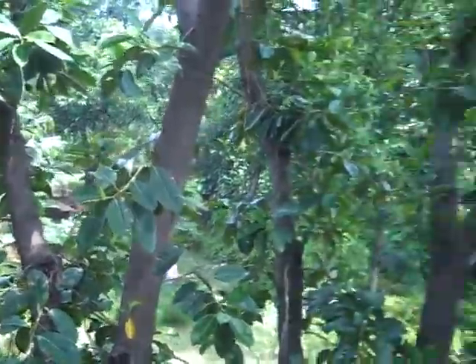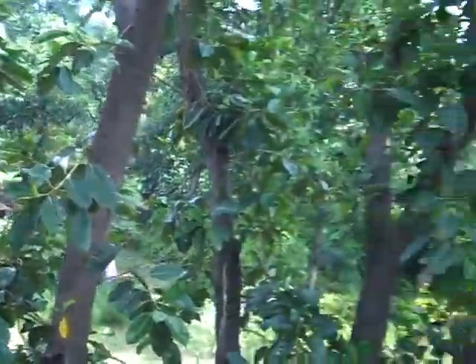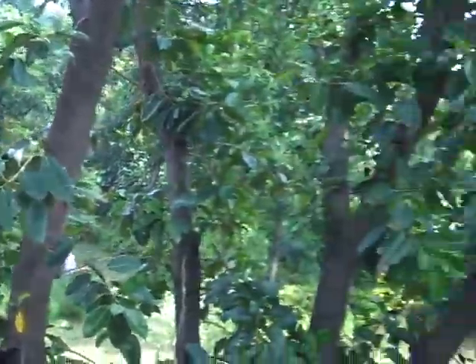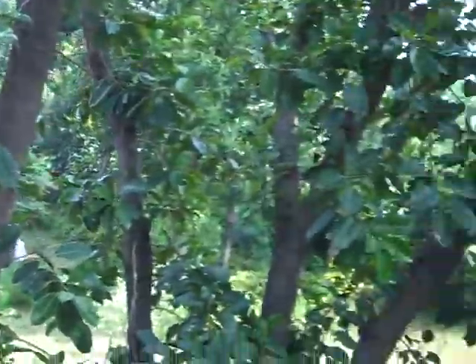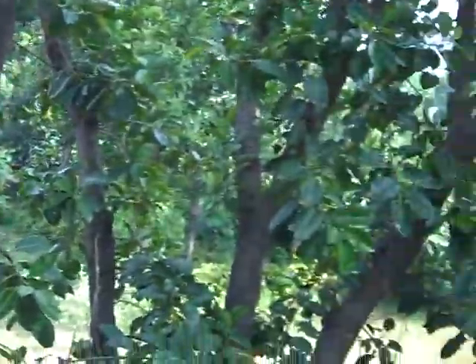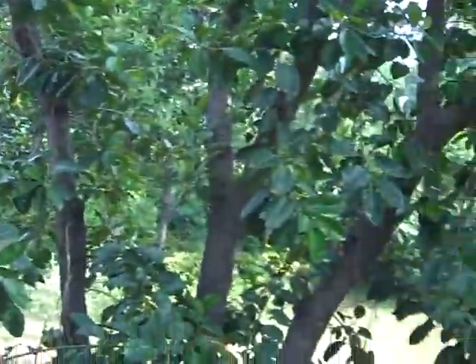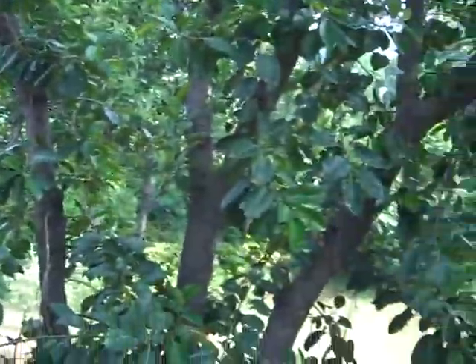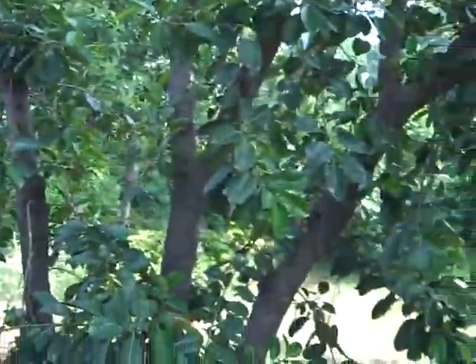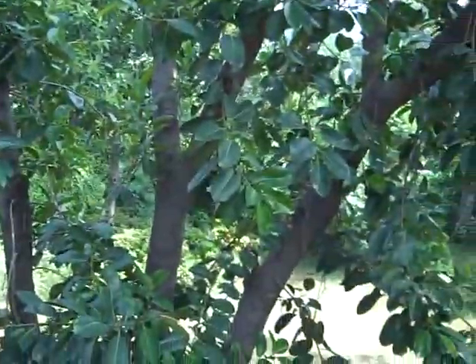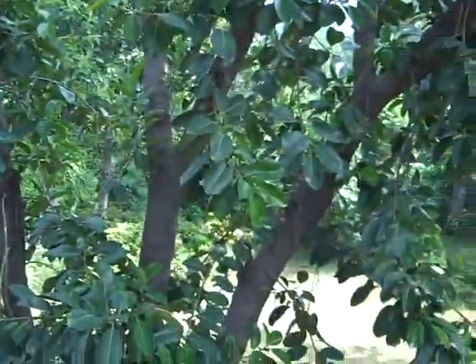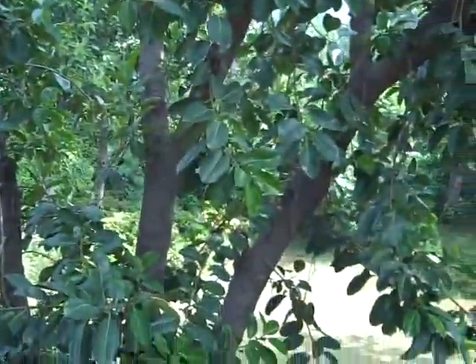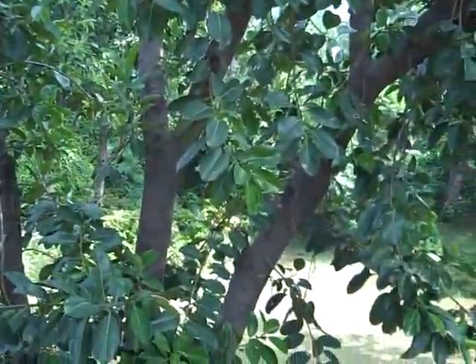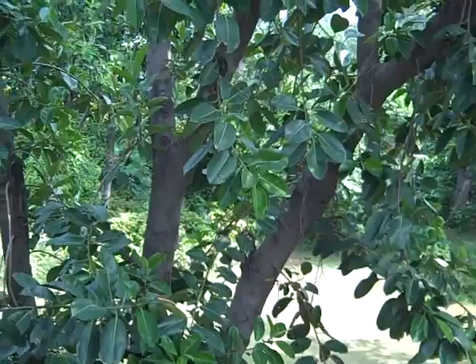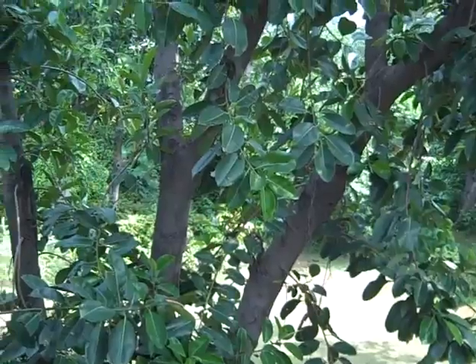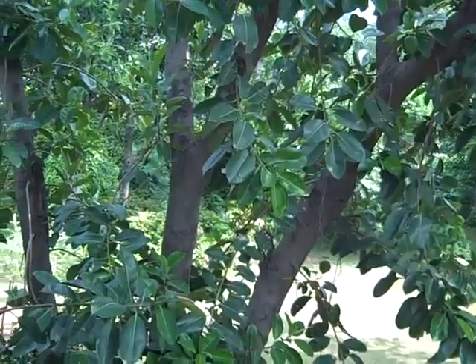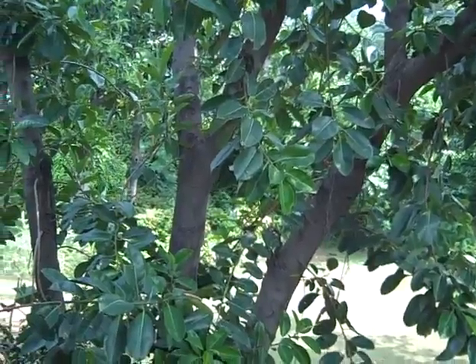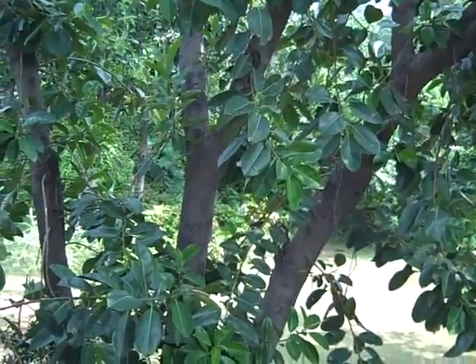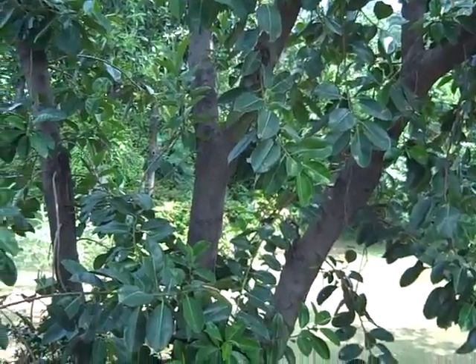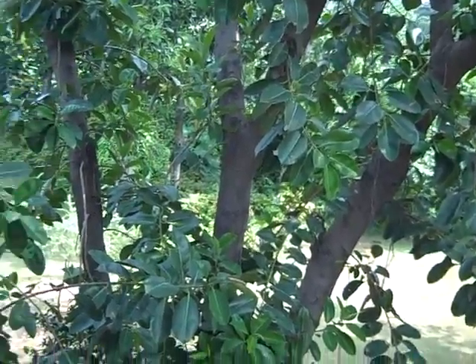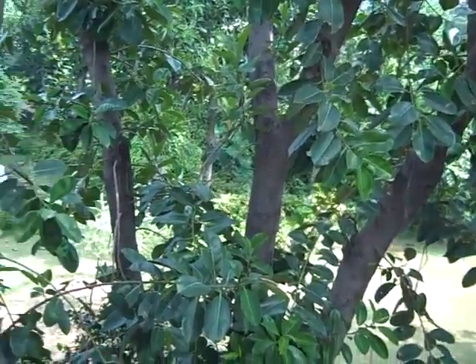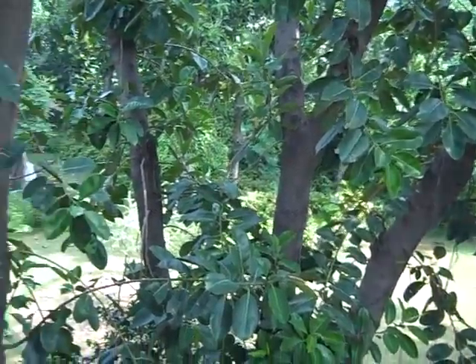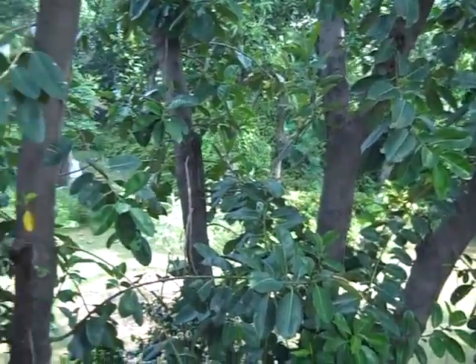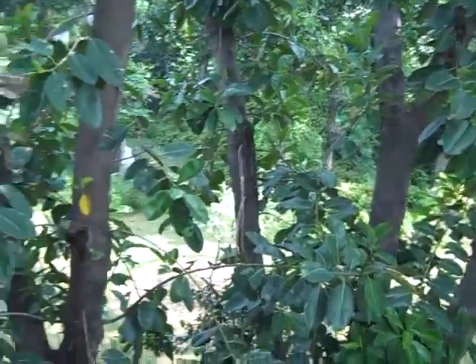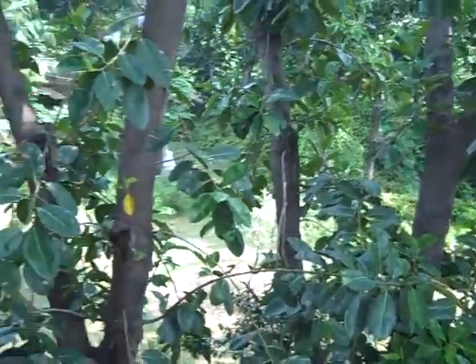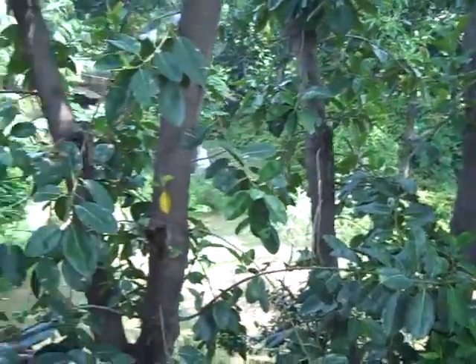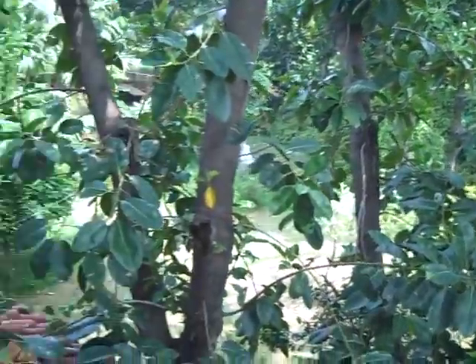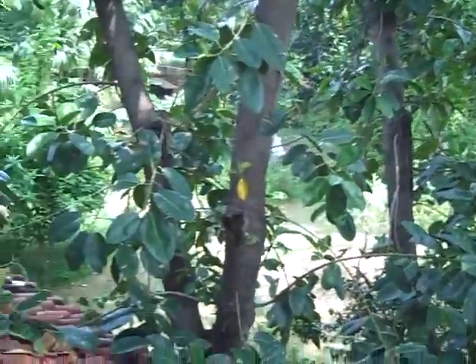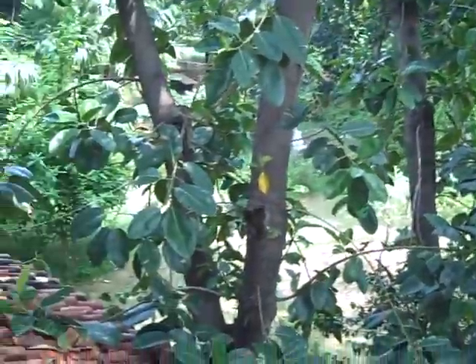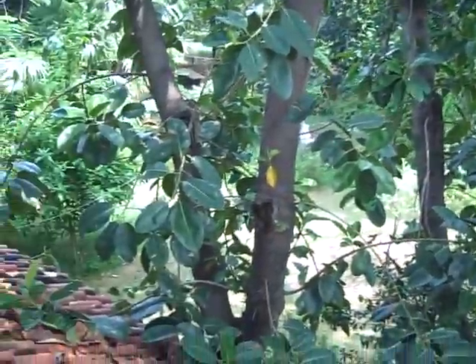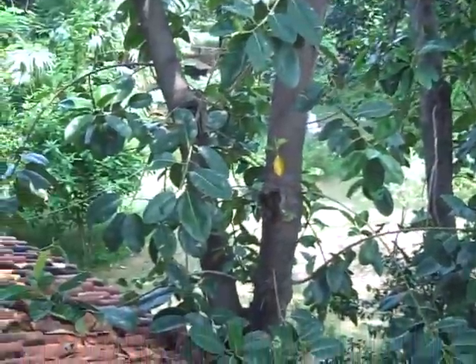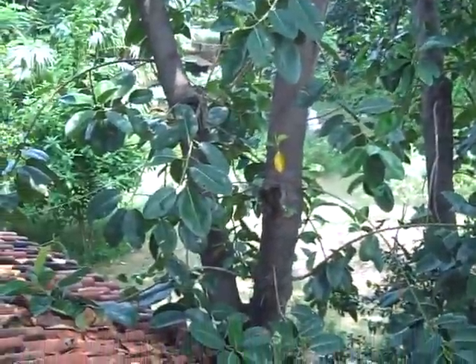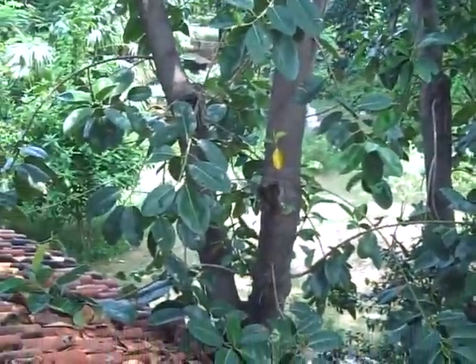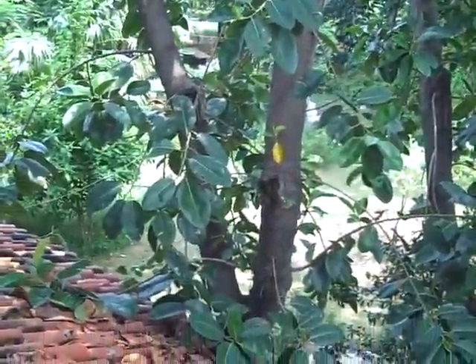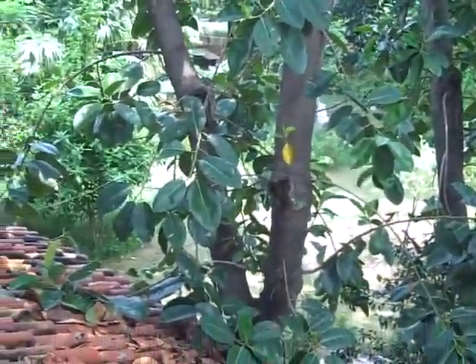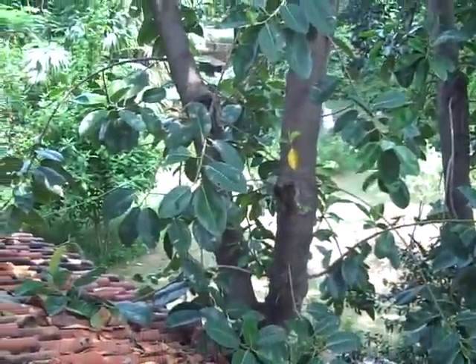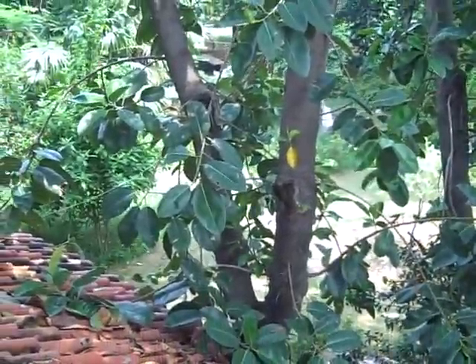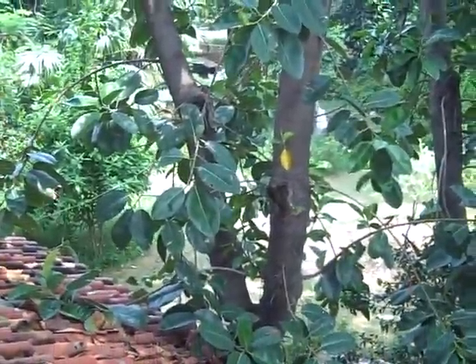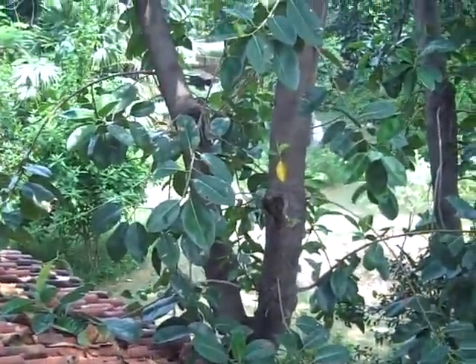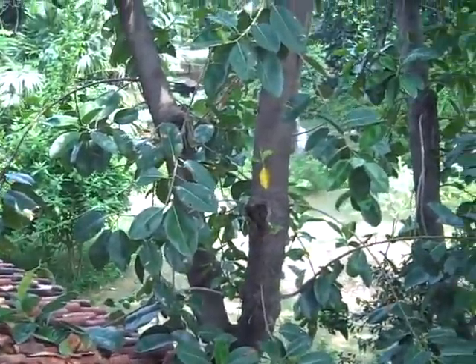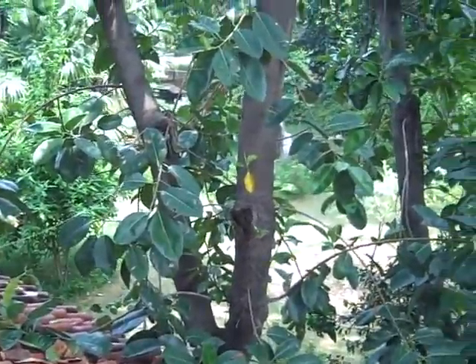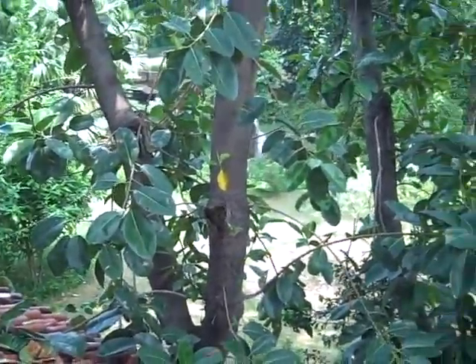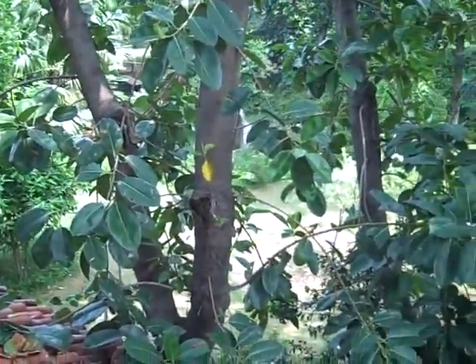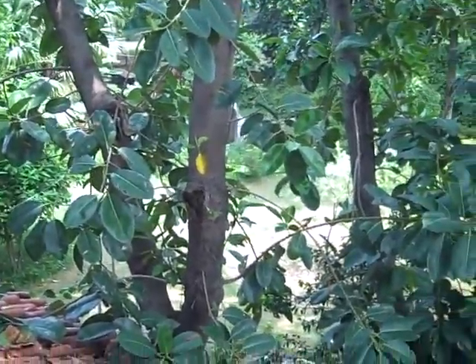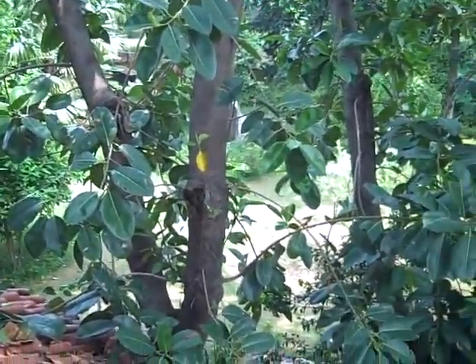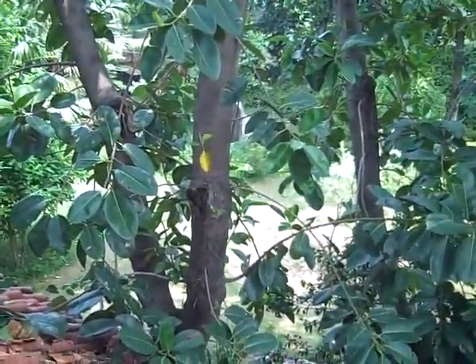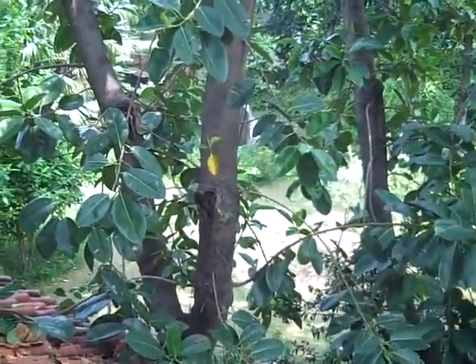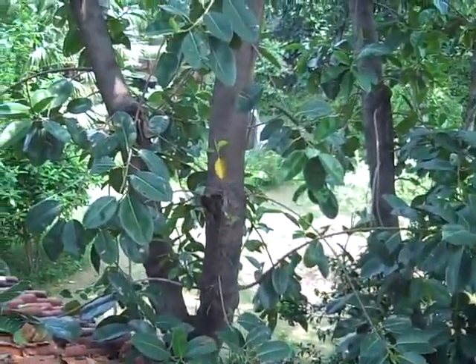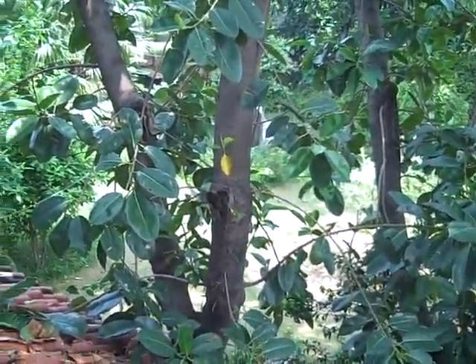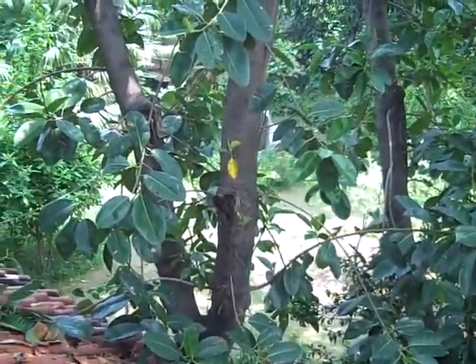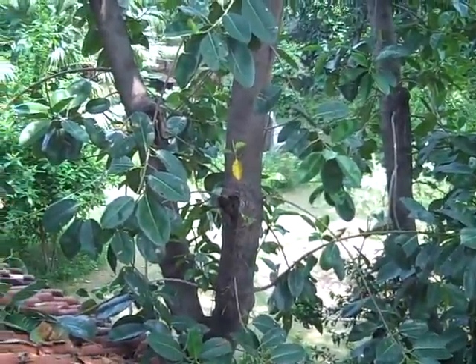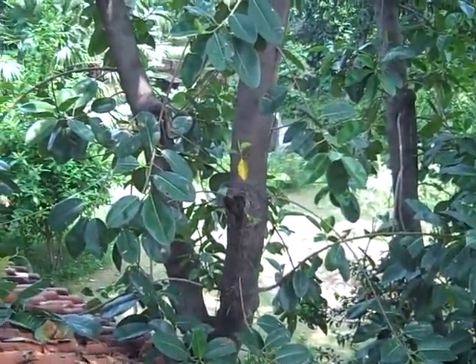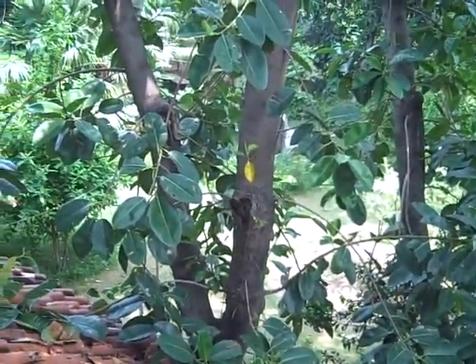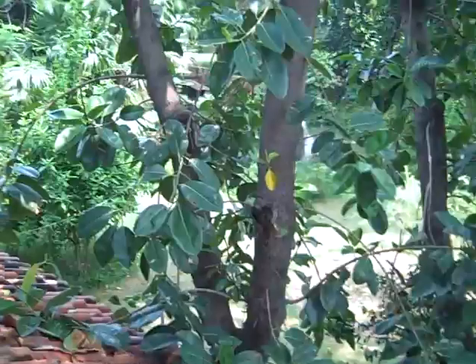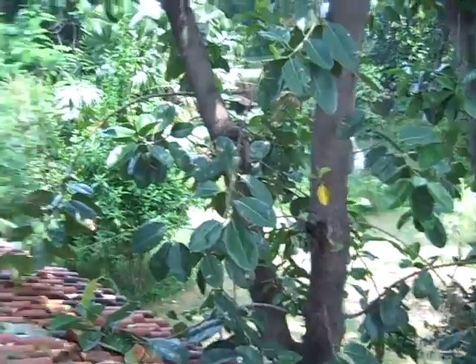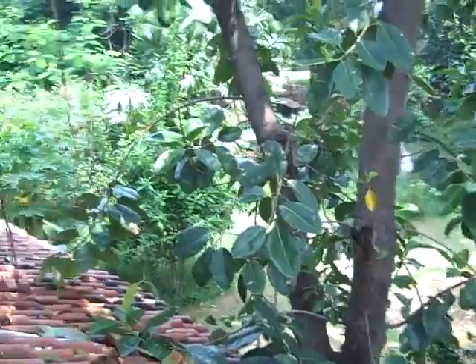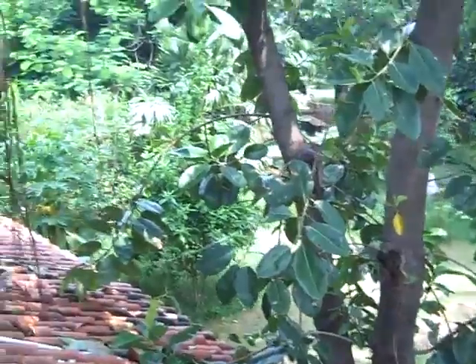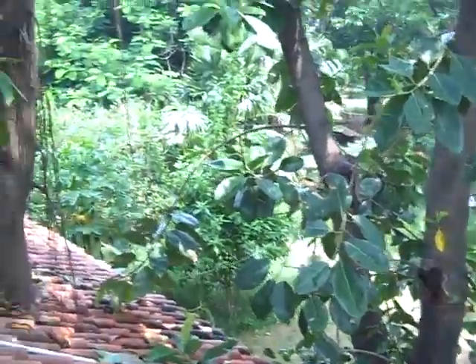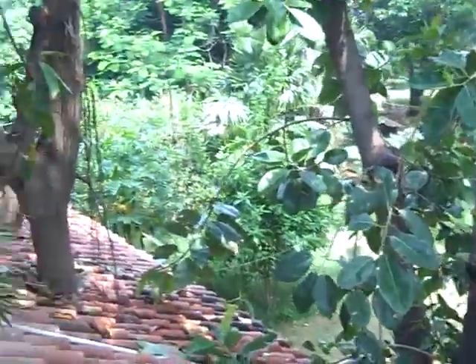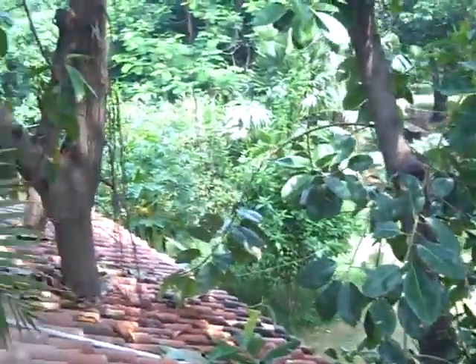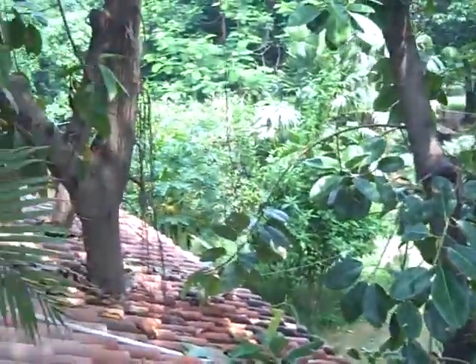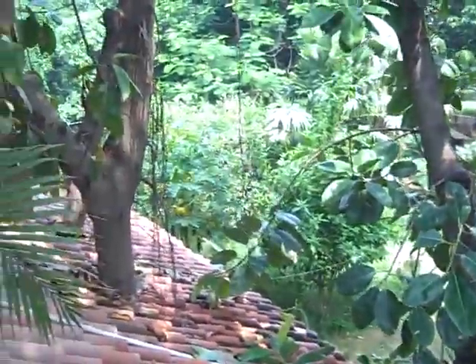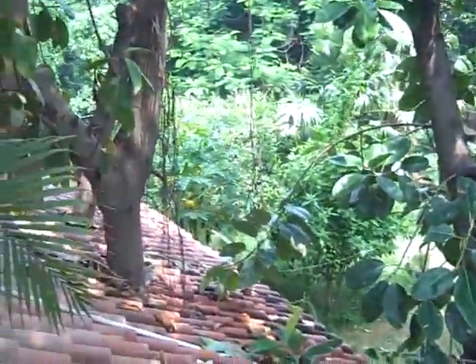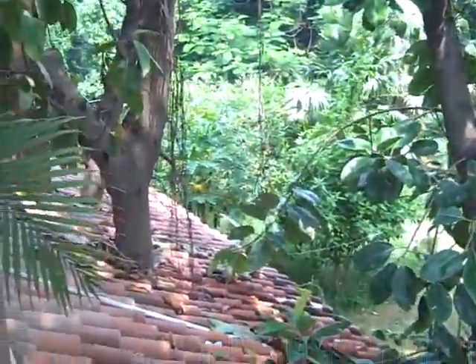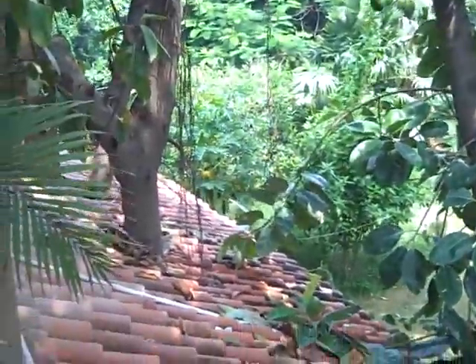These are rubber trees. I didn't cut down even one tree — I just kind of built the house around it. Trees going through the roof.